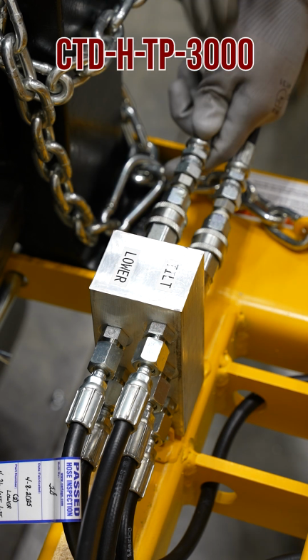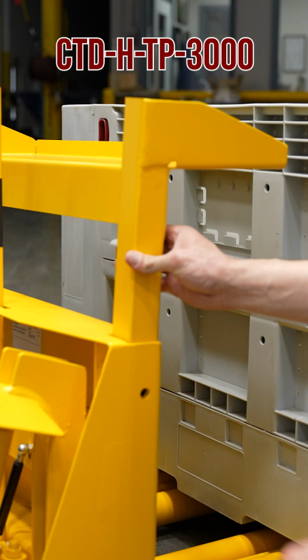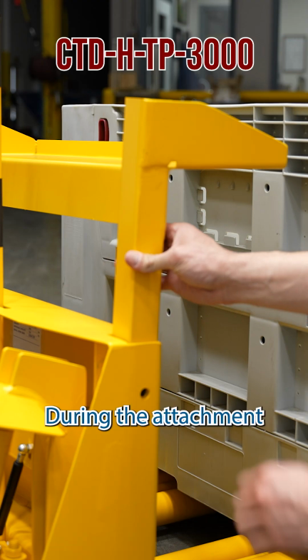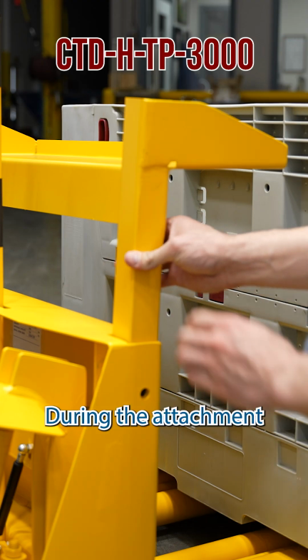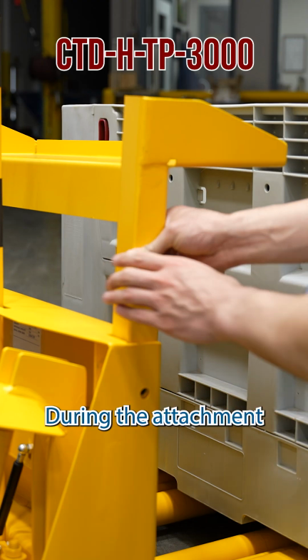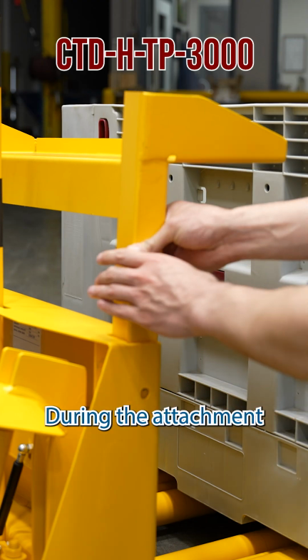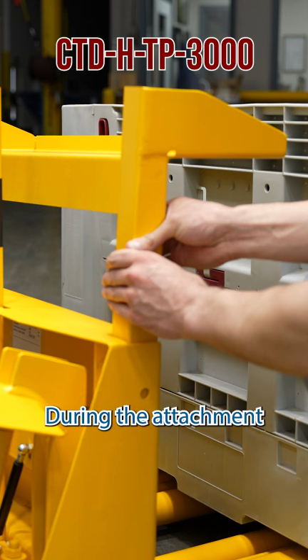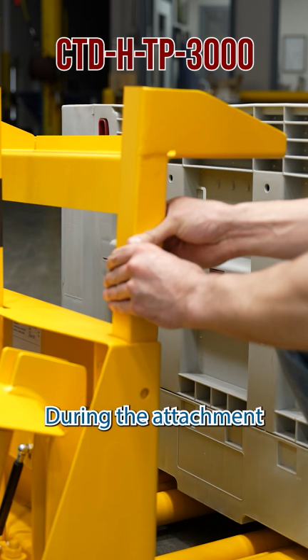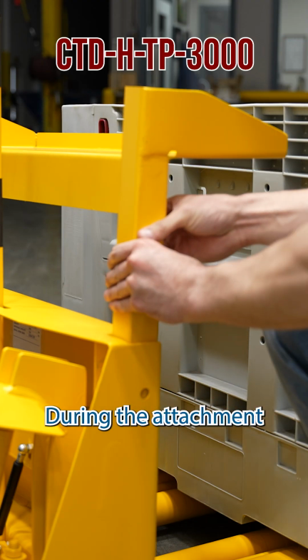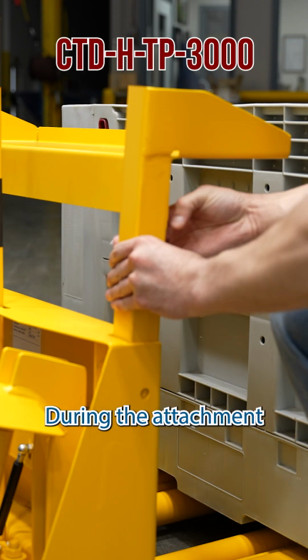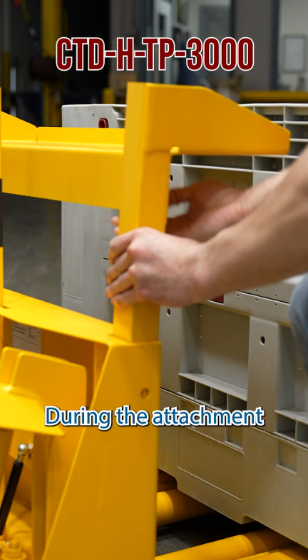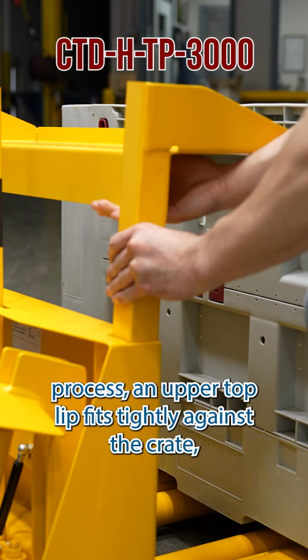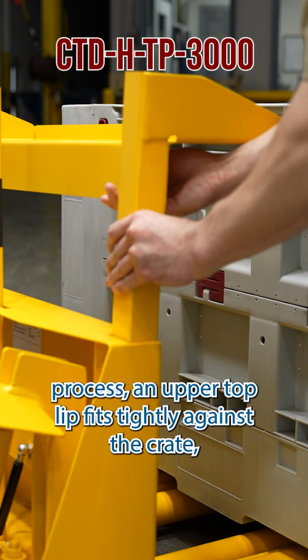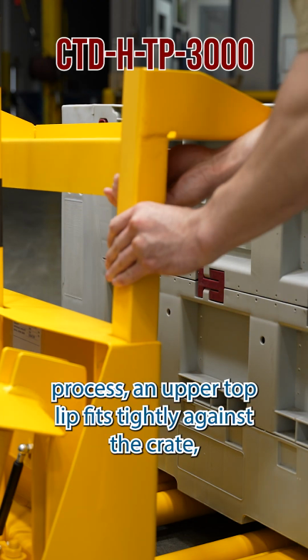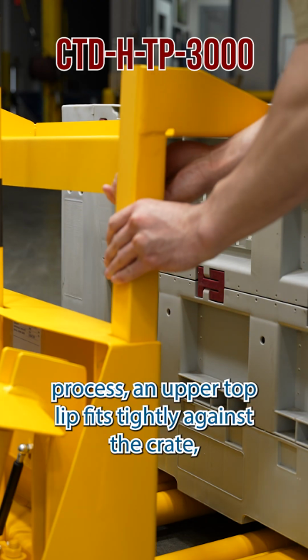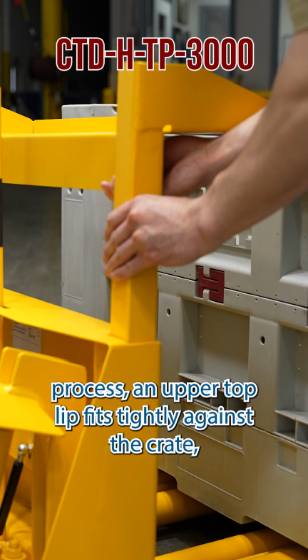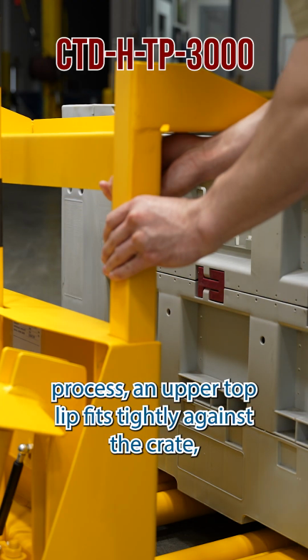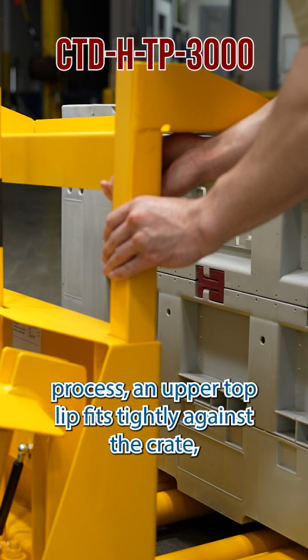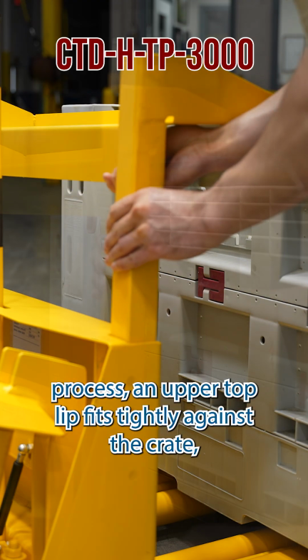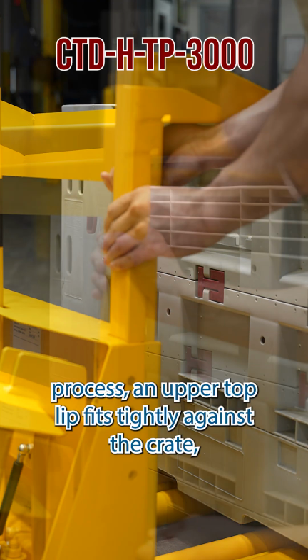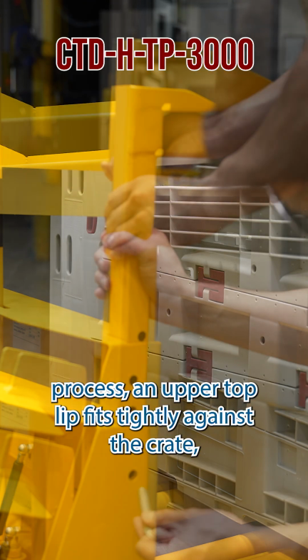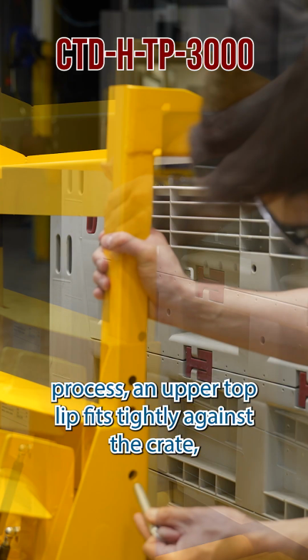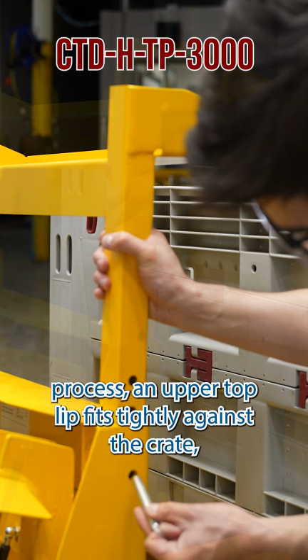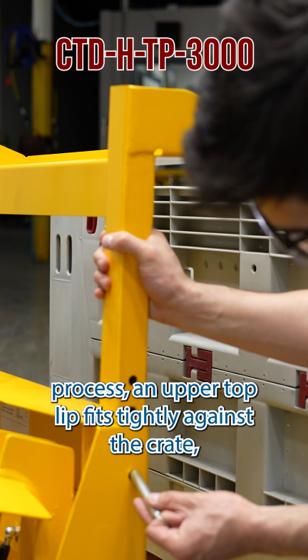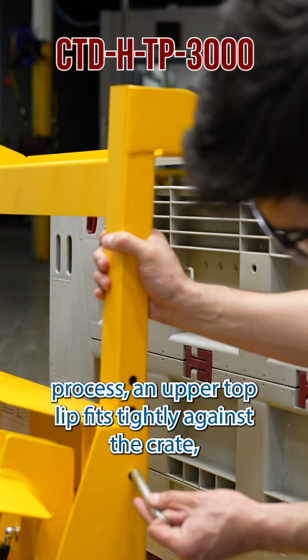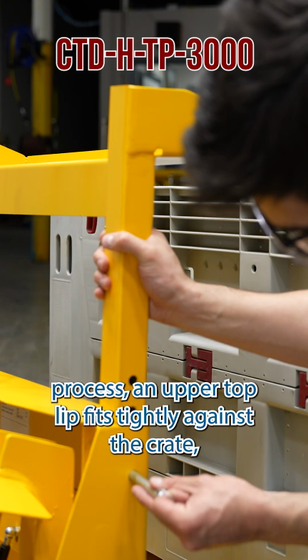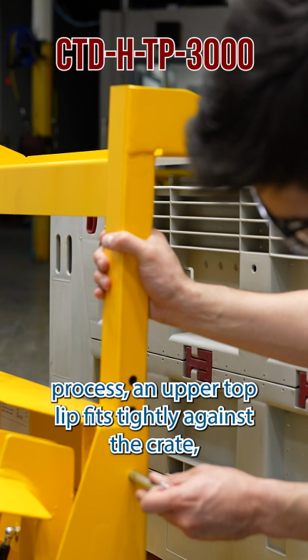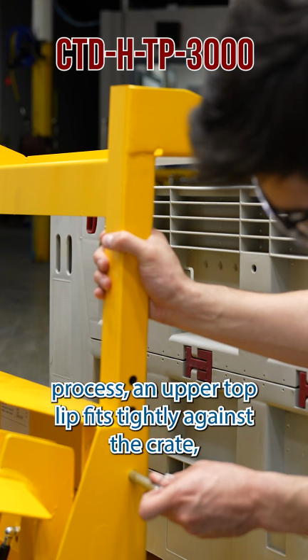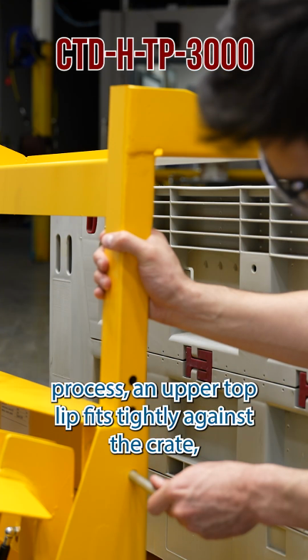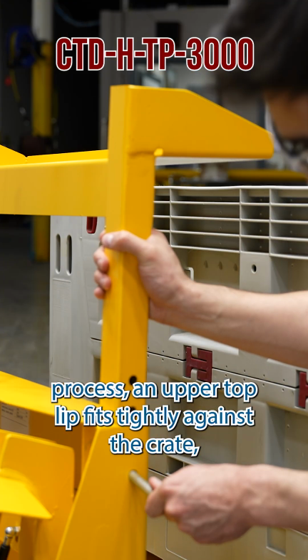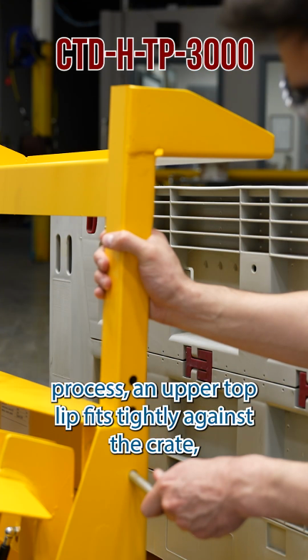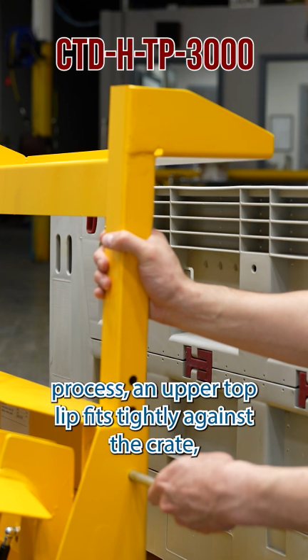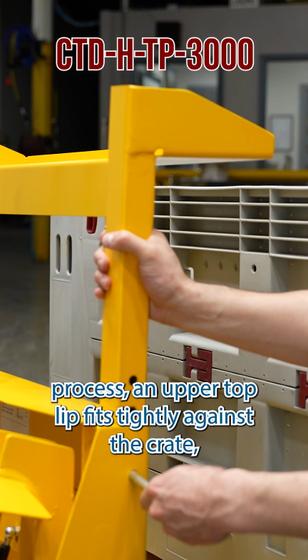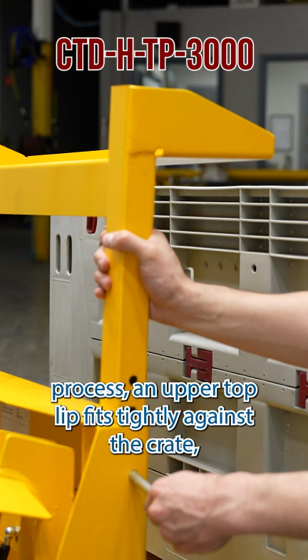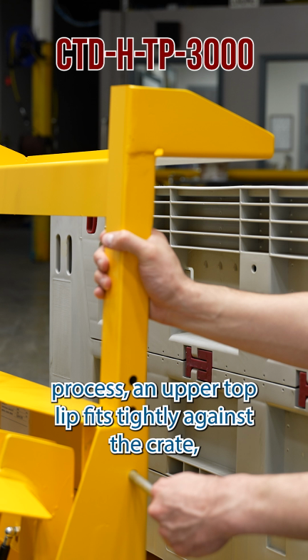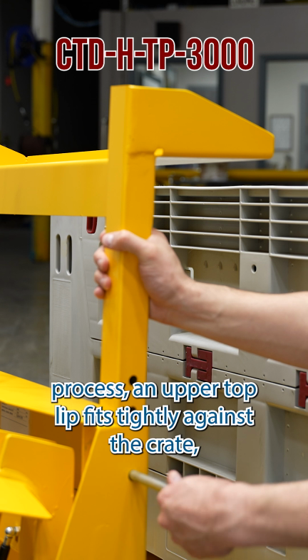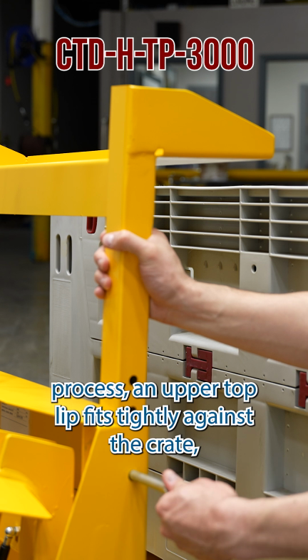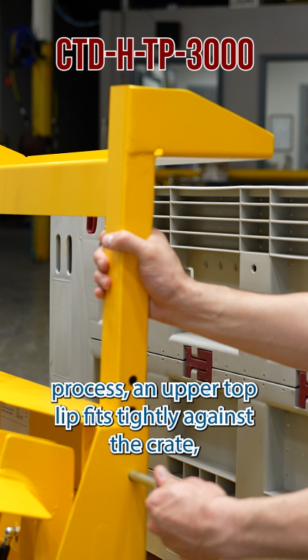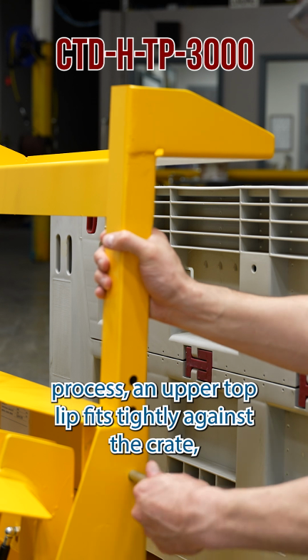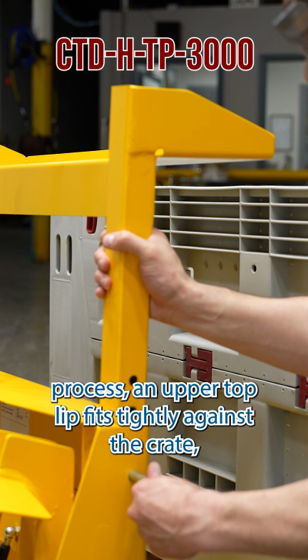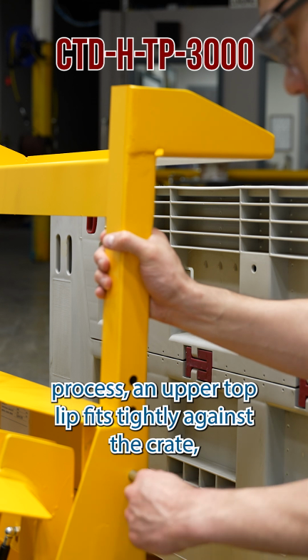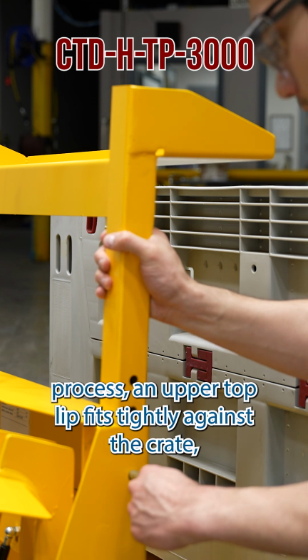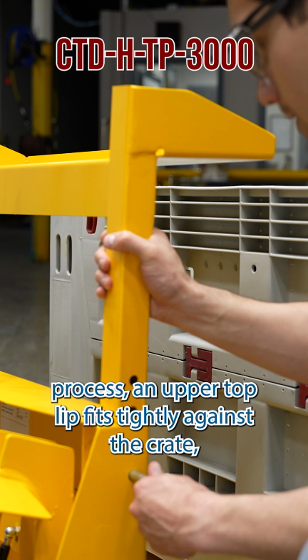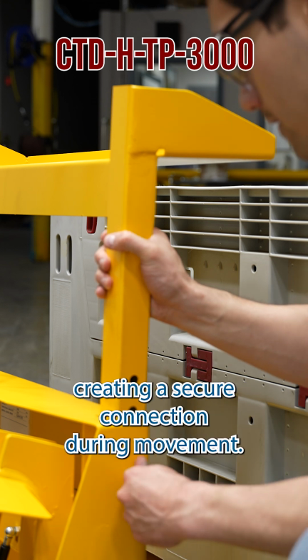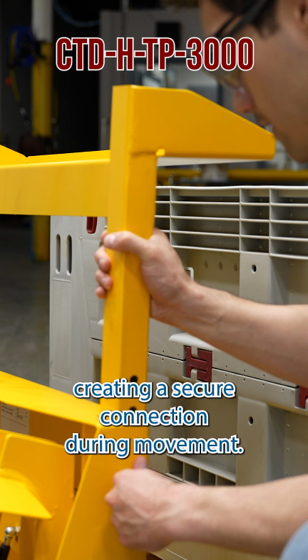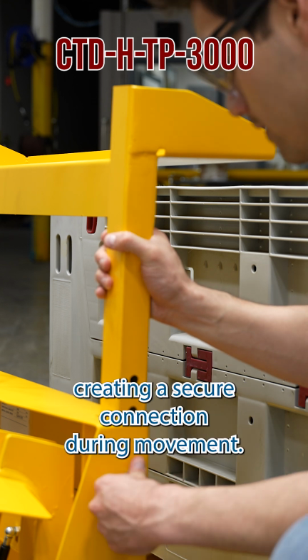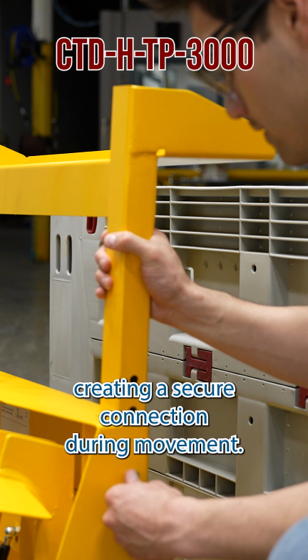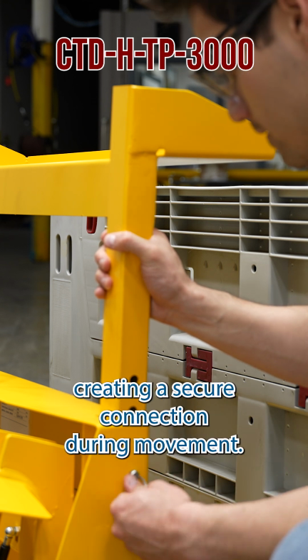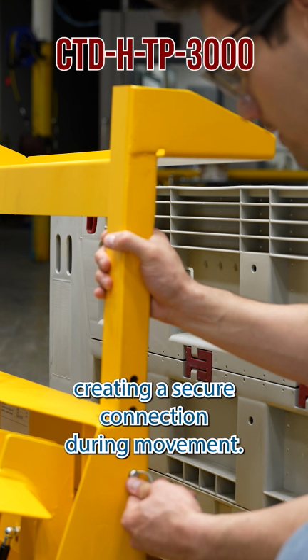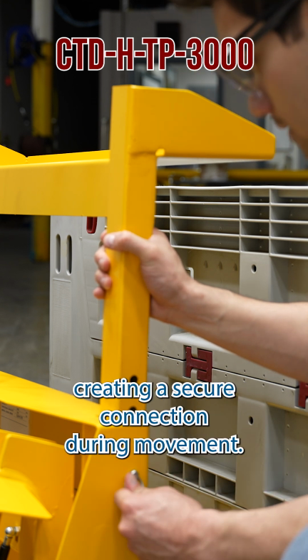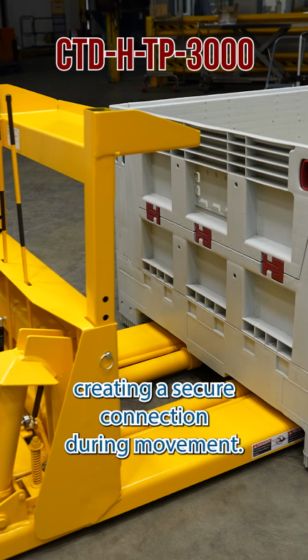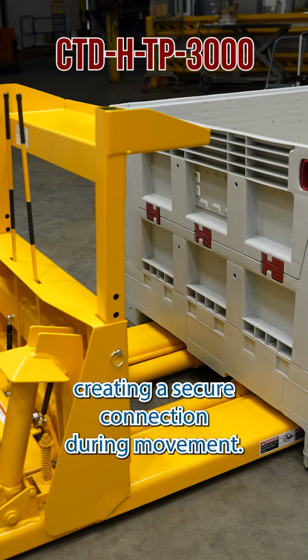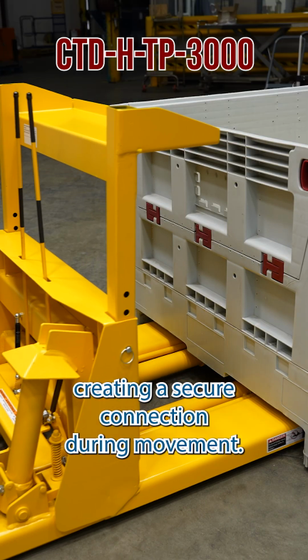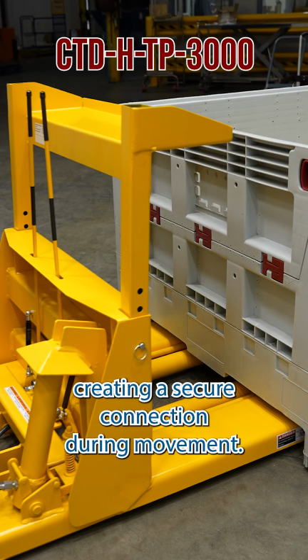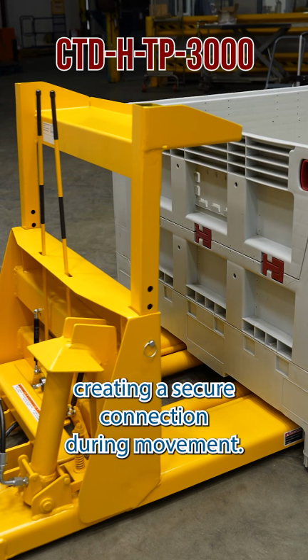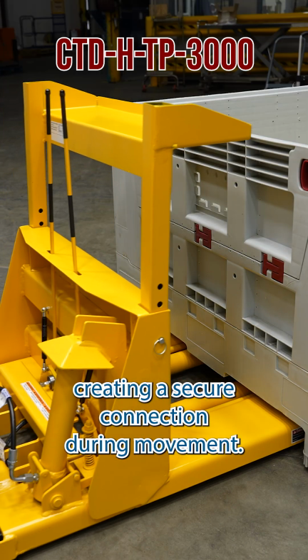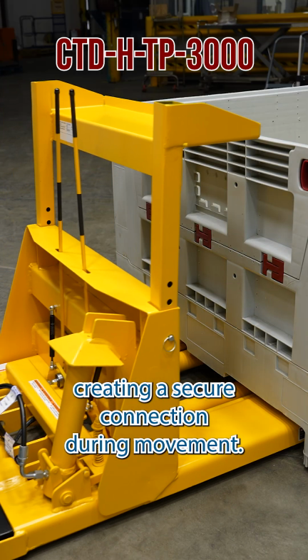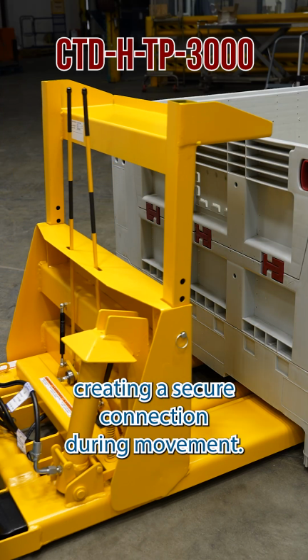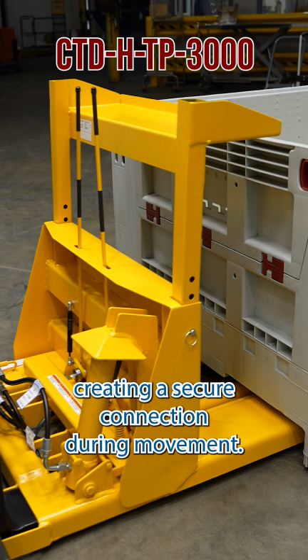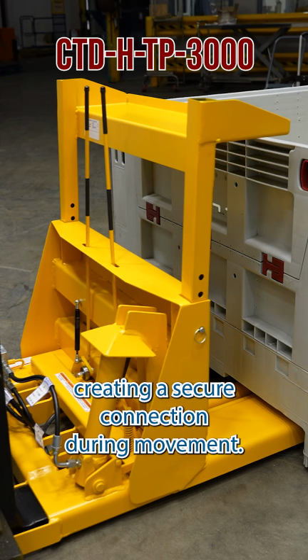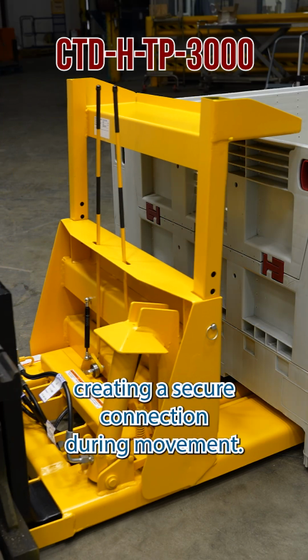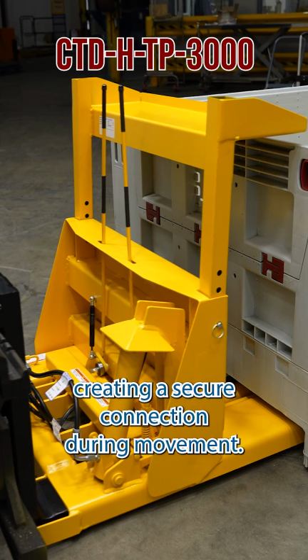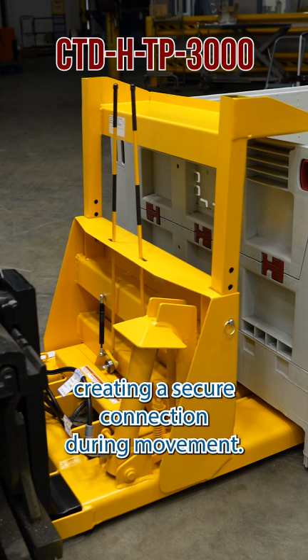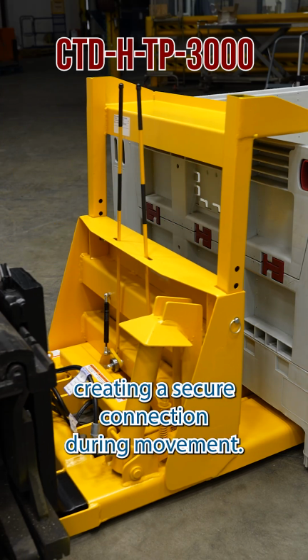During the attachment process, an upper top lip fits tightly against the crate, creating a secure connection during movement.